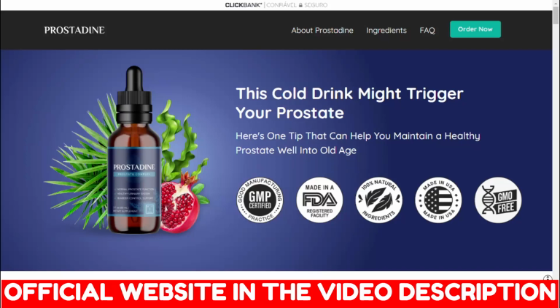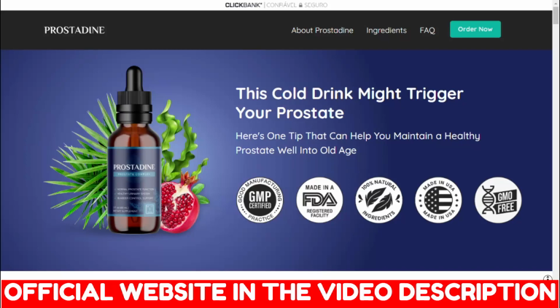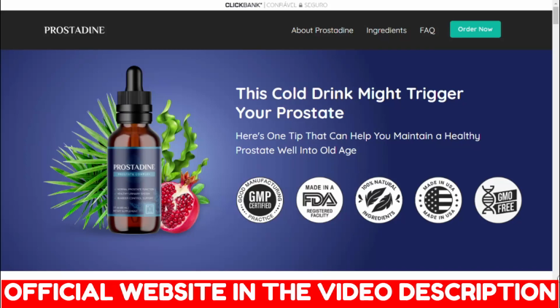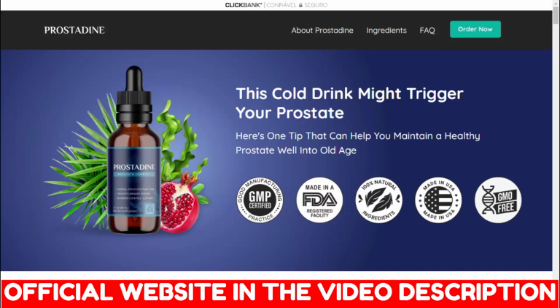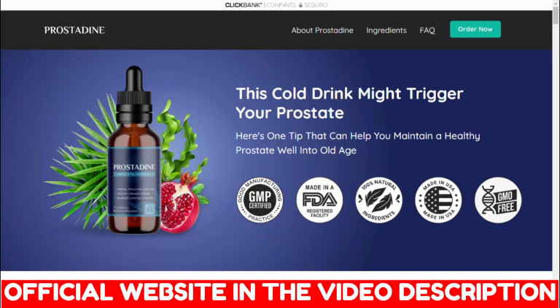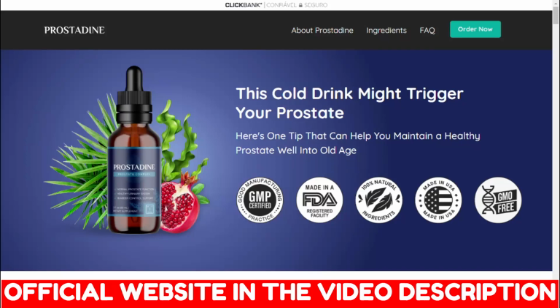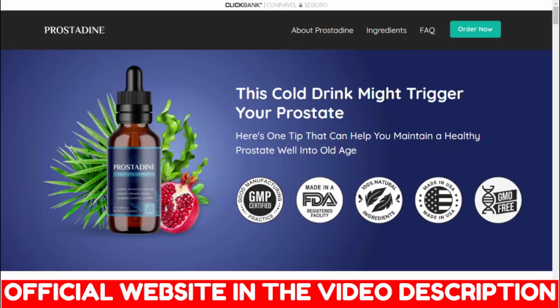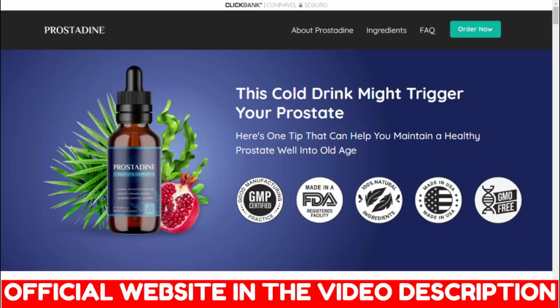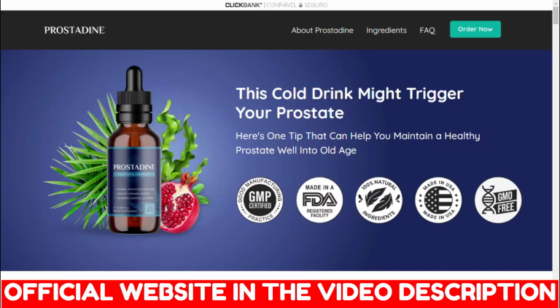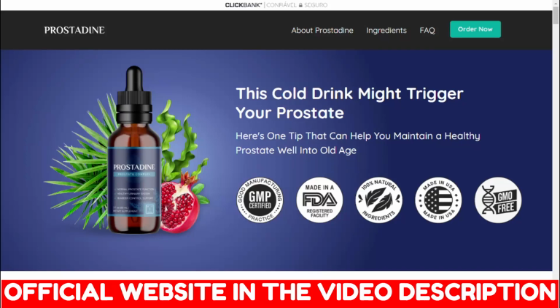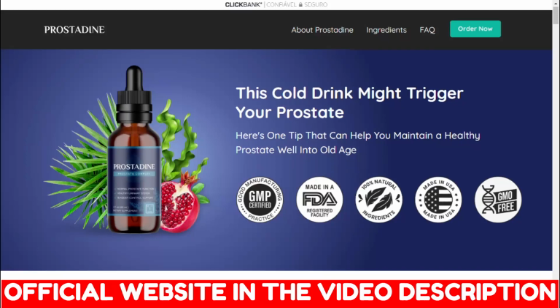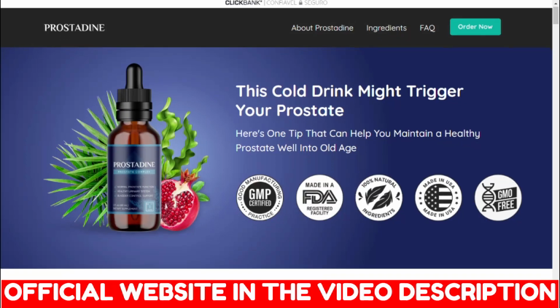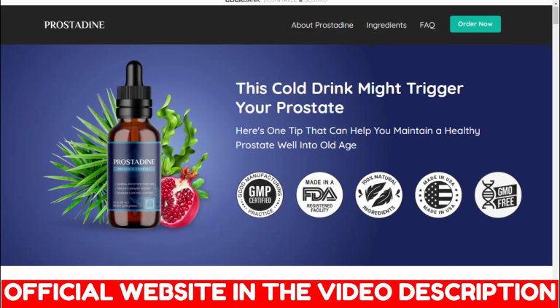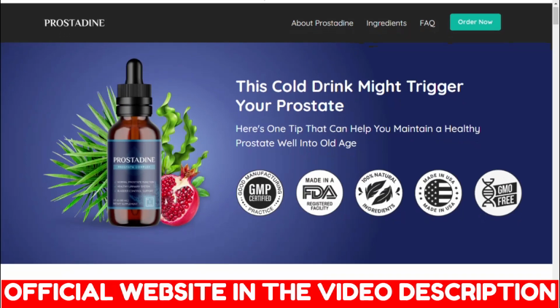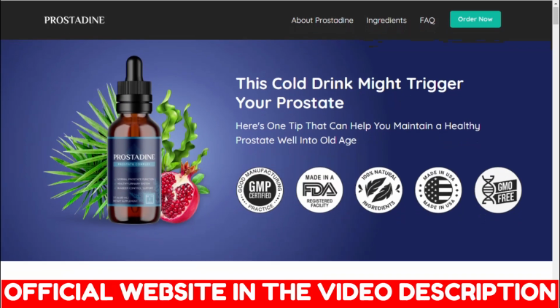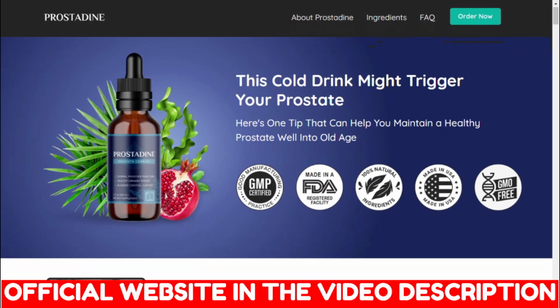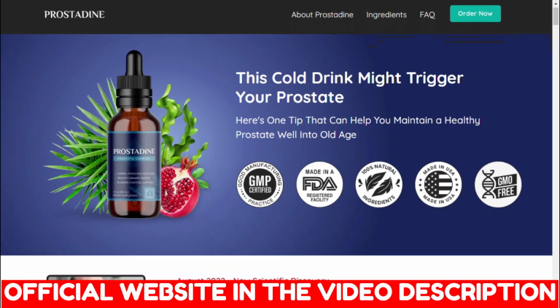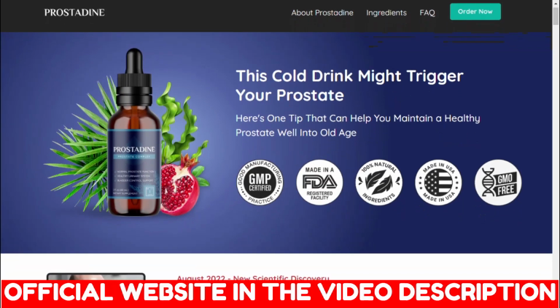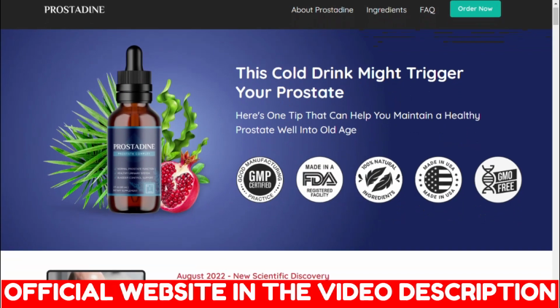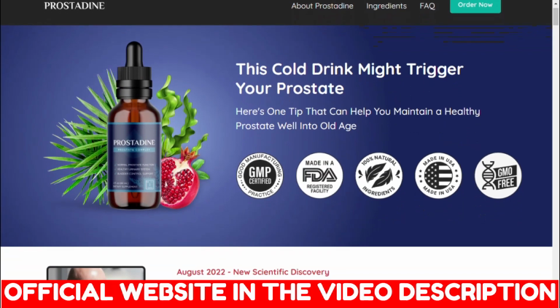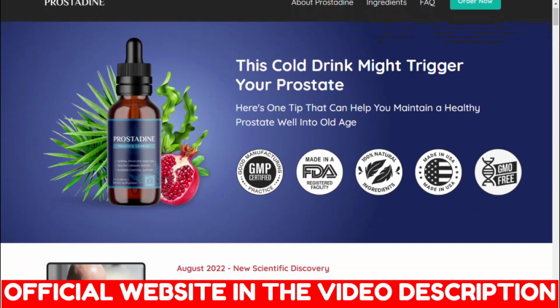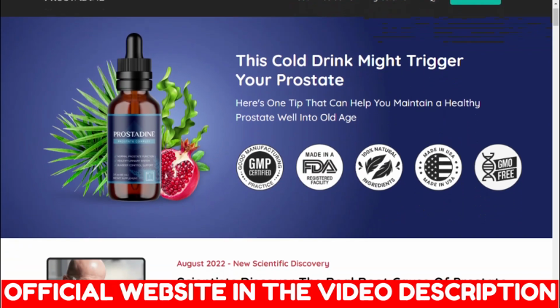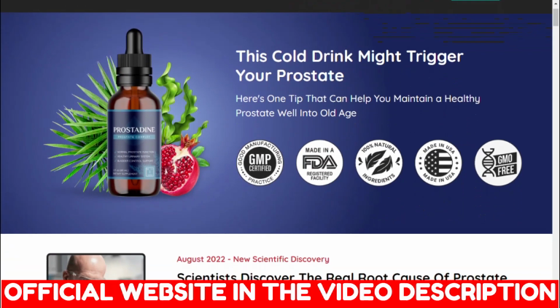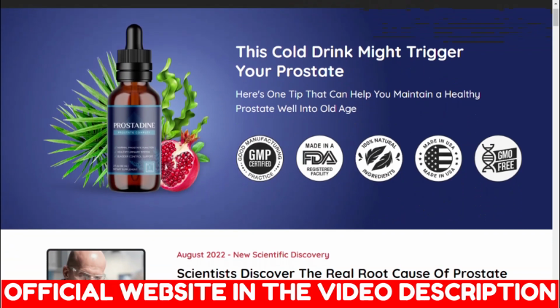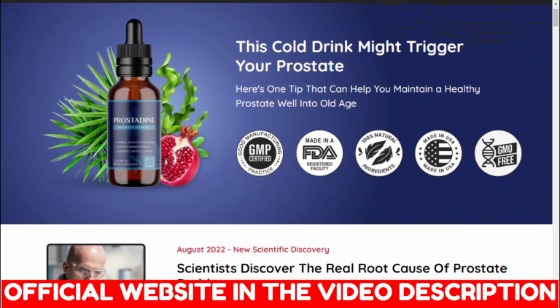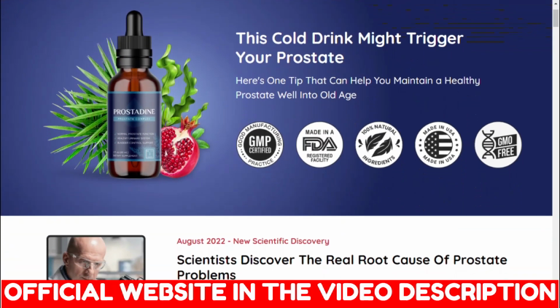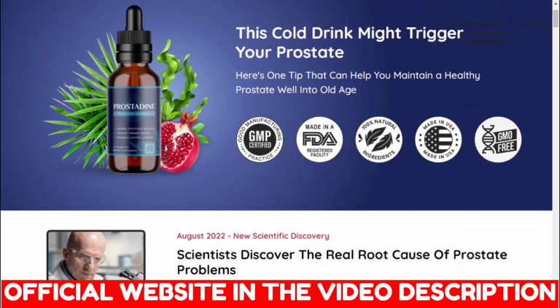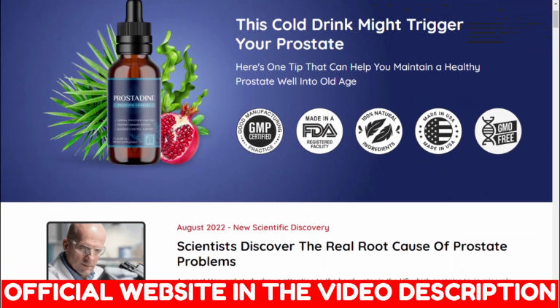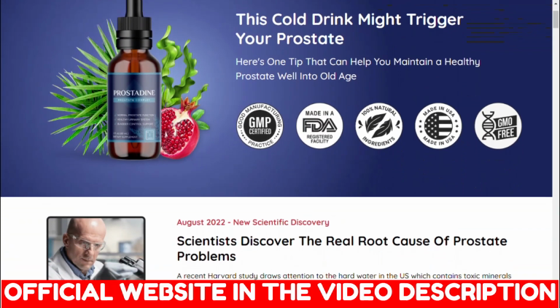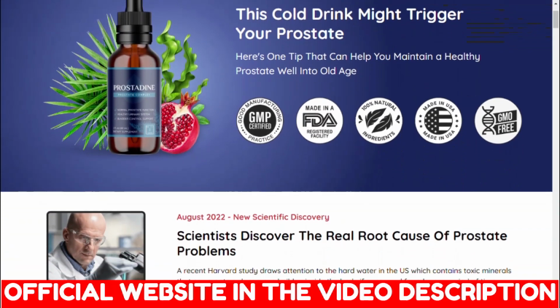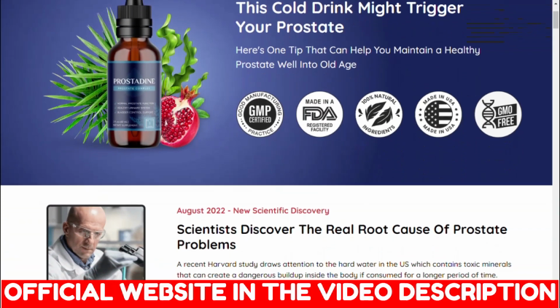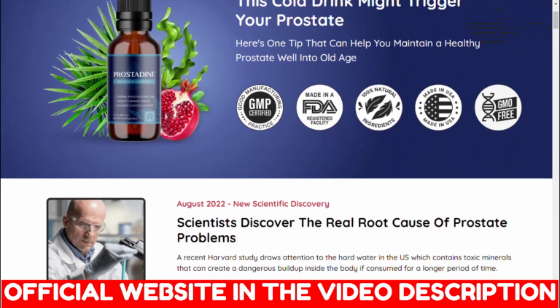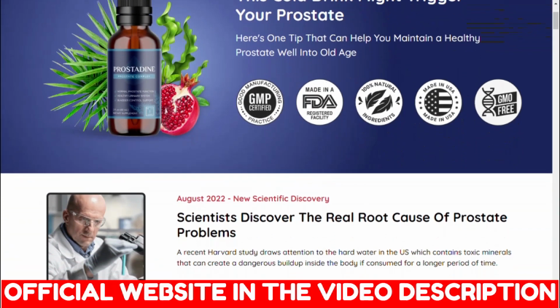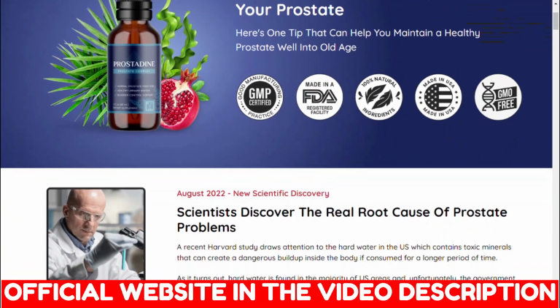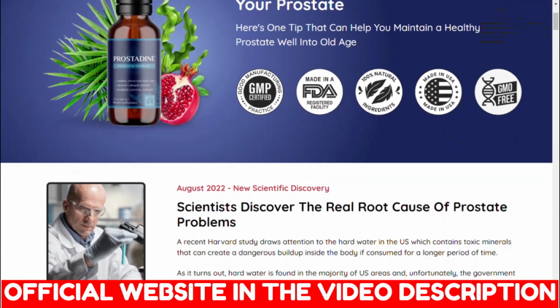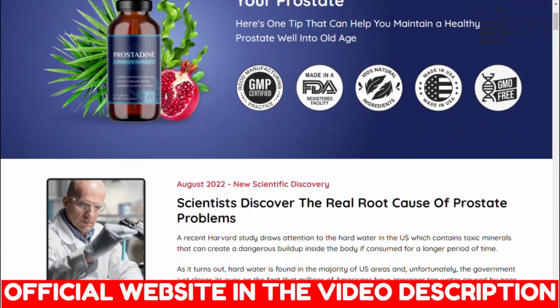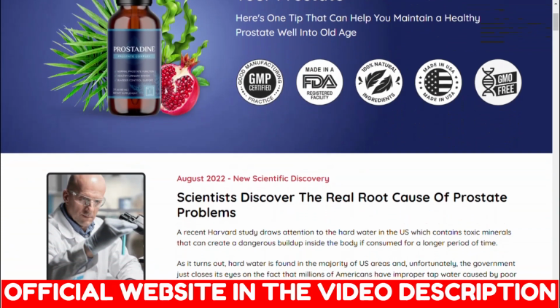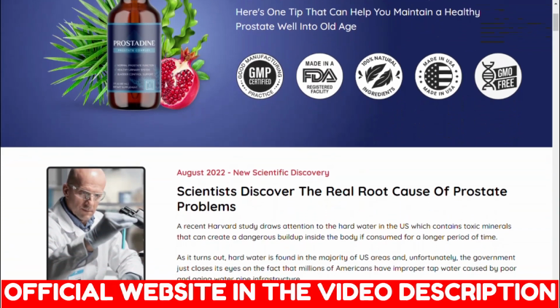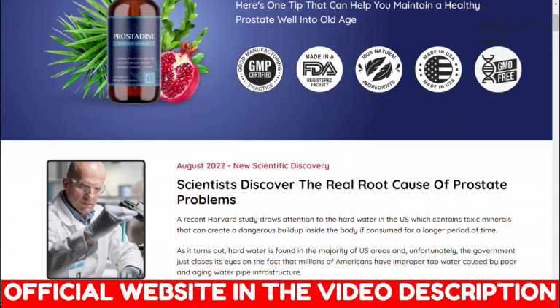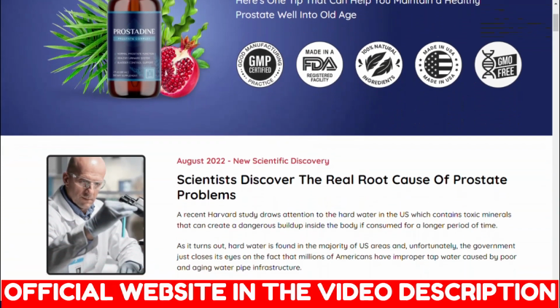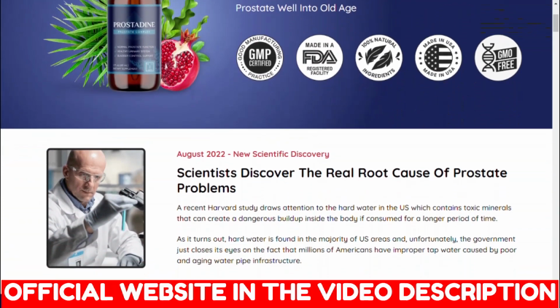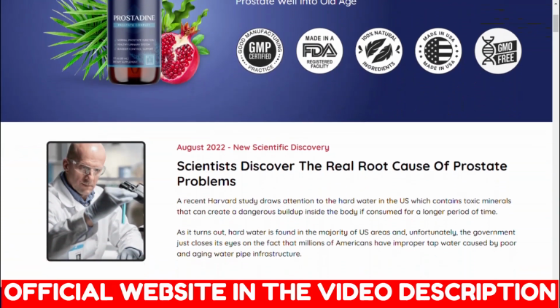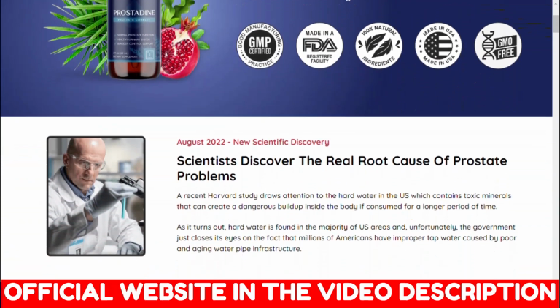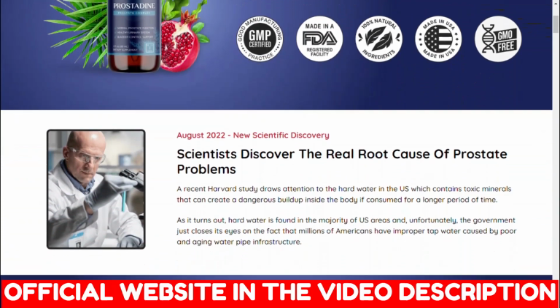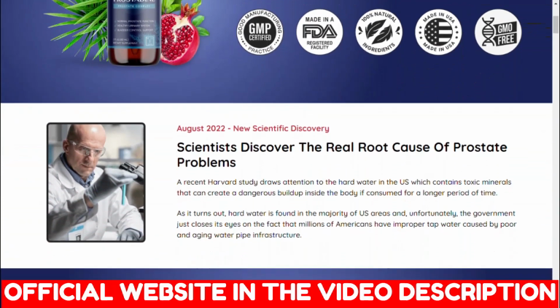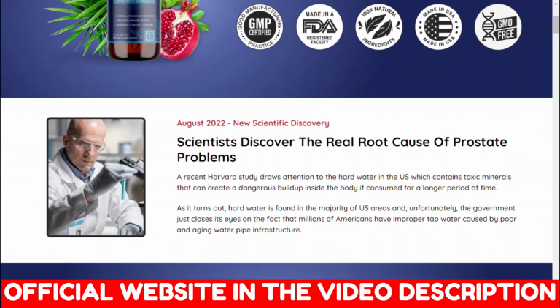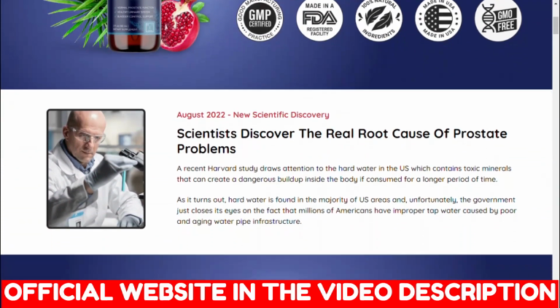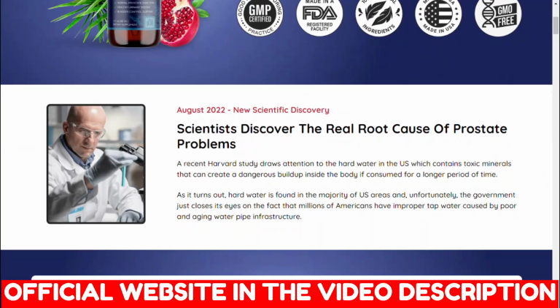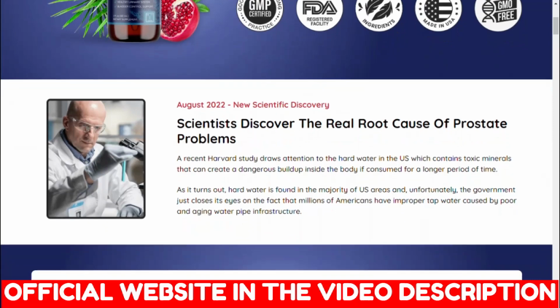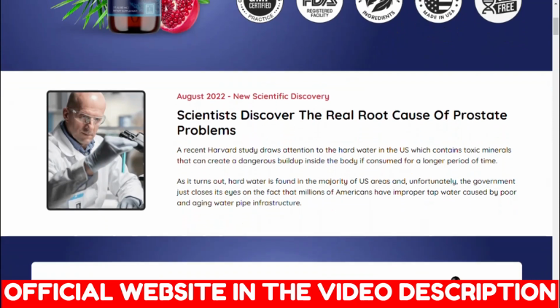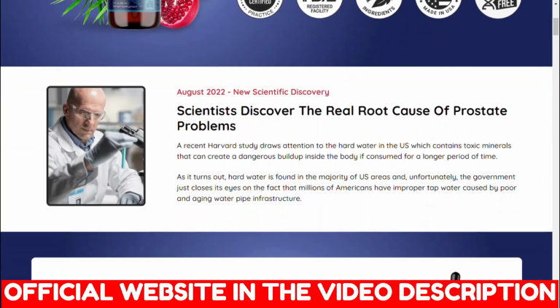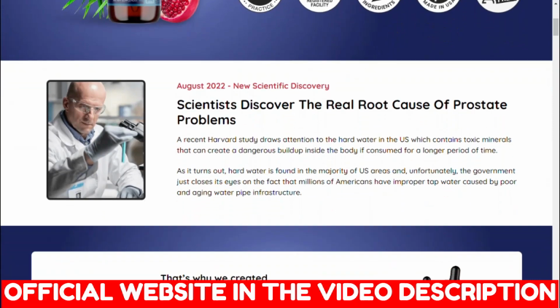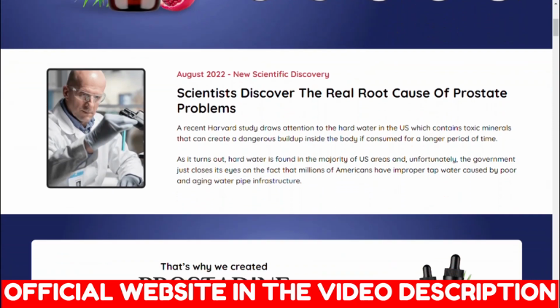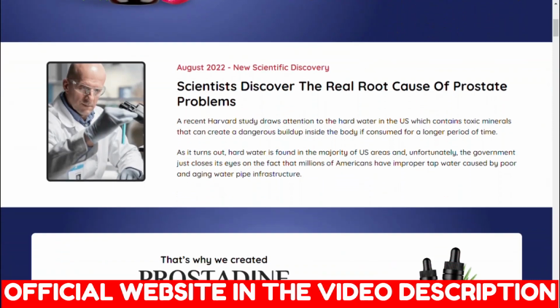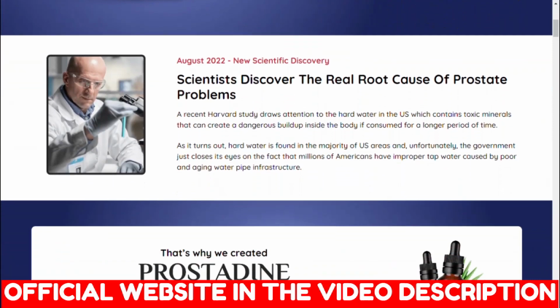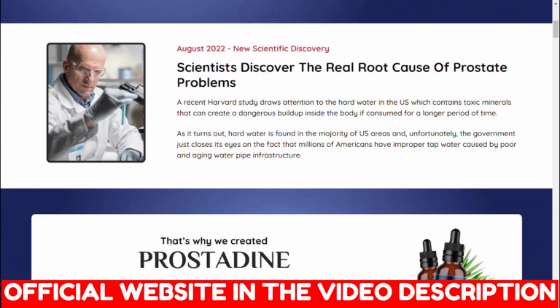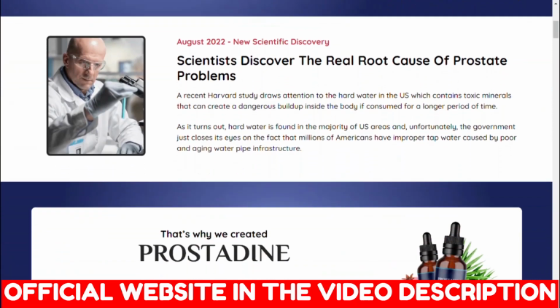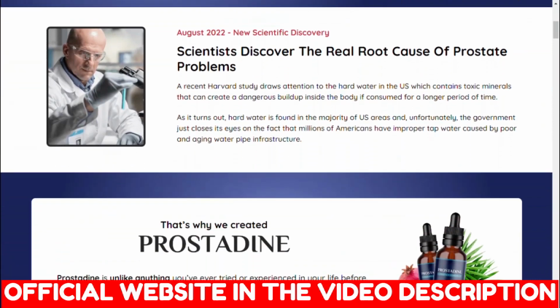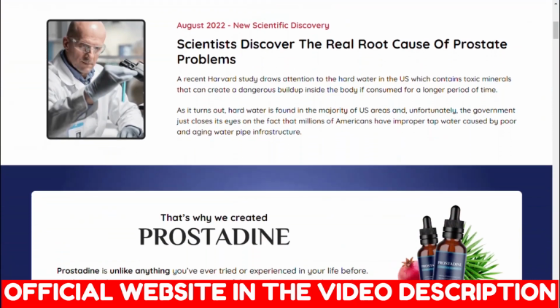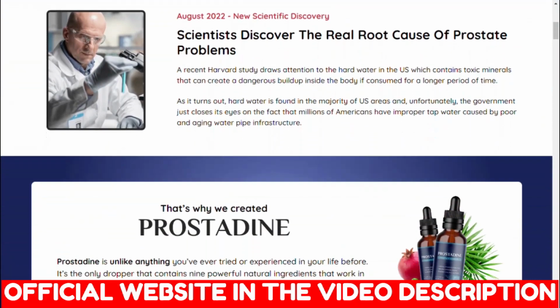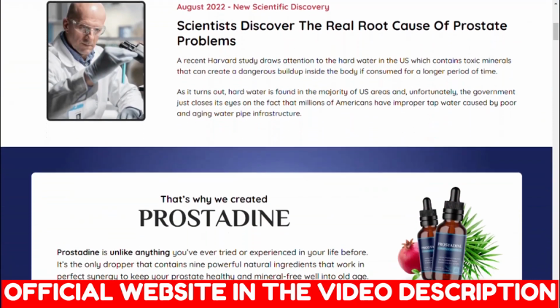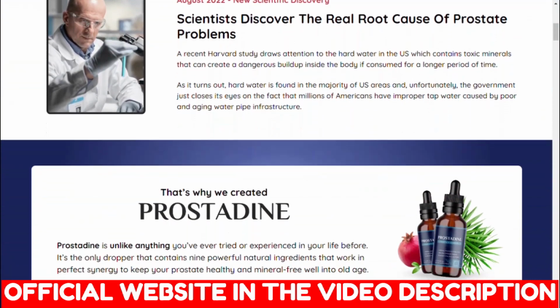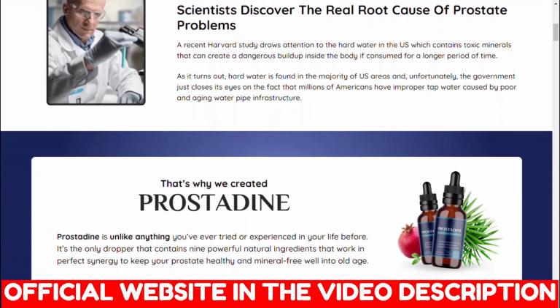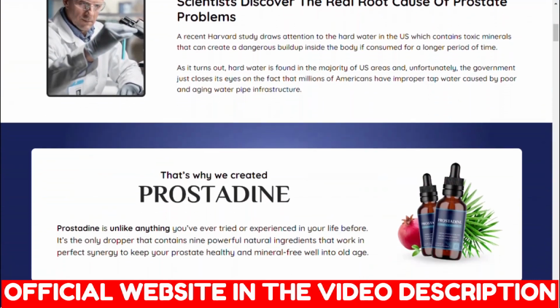Hi guys, my name is James and today I will tell you my experience and everything you need to know about Prostadine before you buy this product.